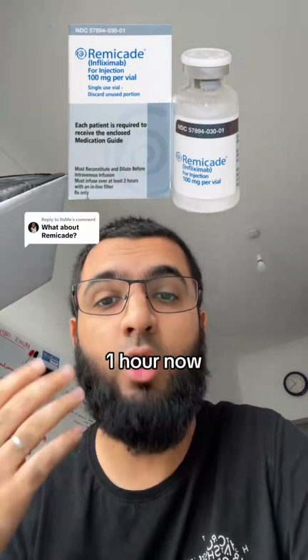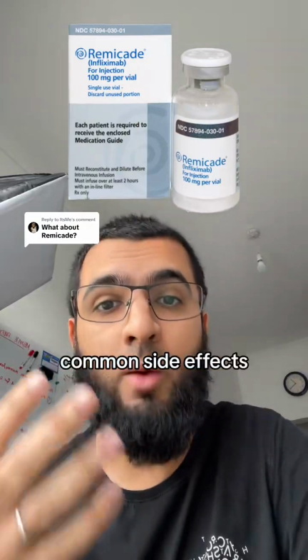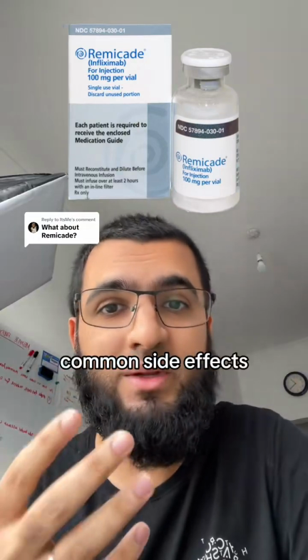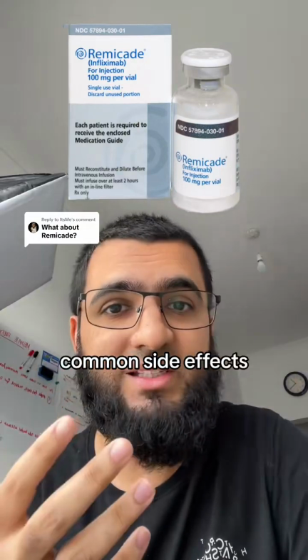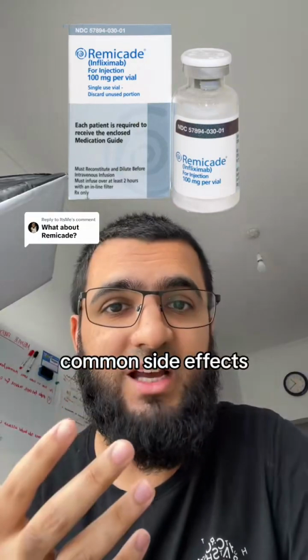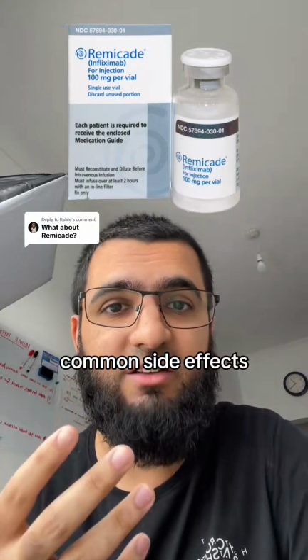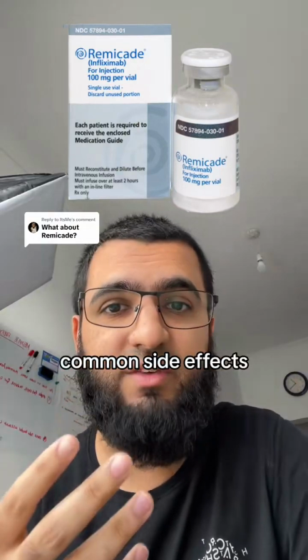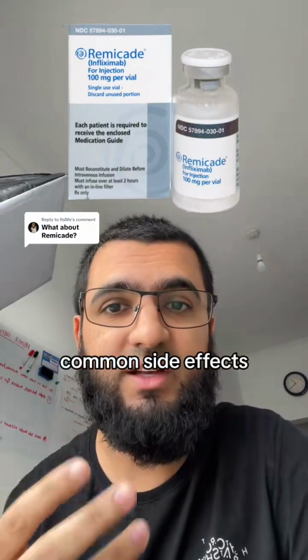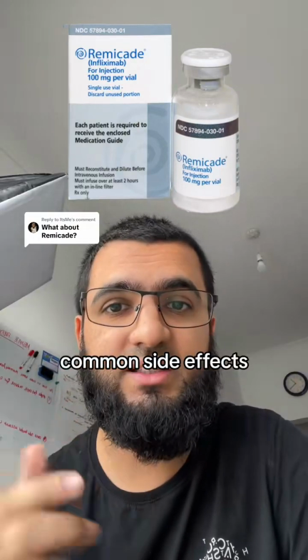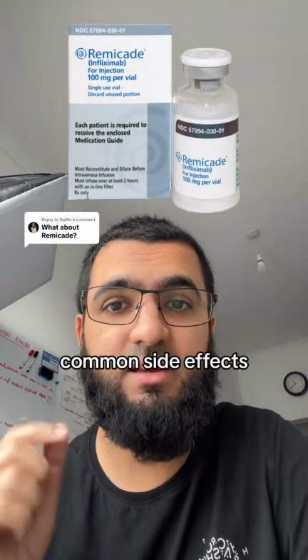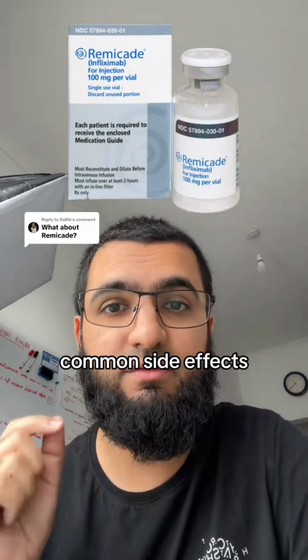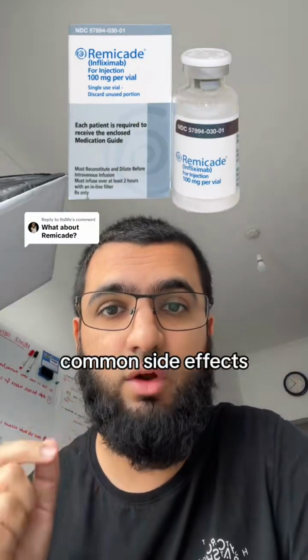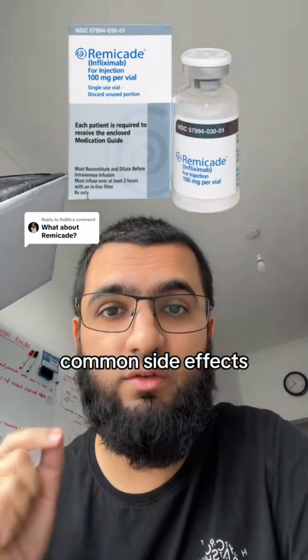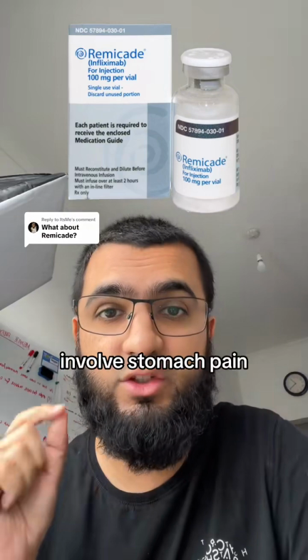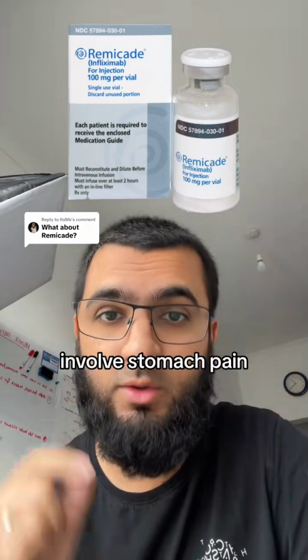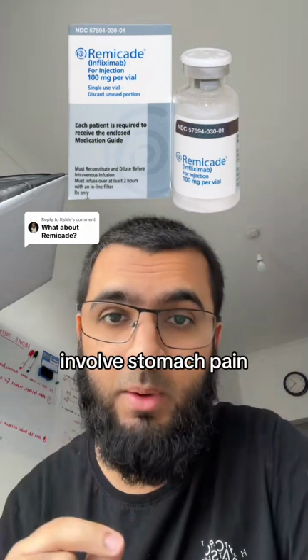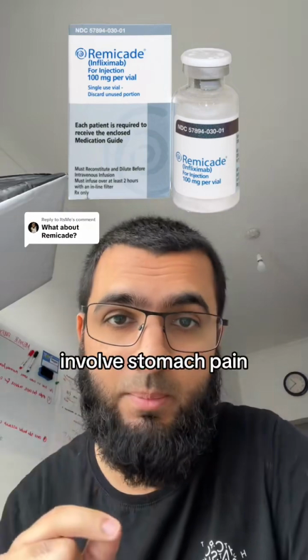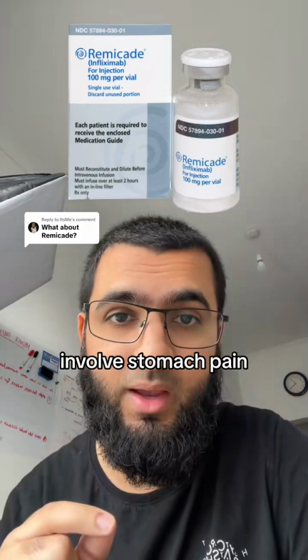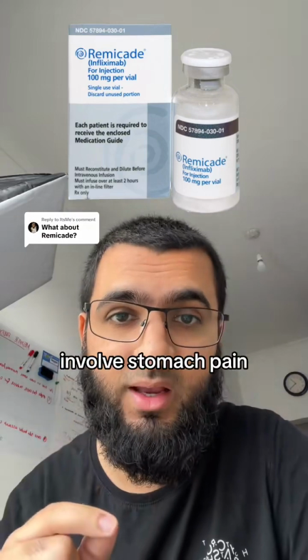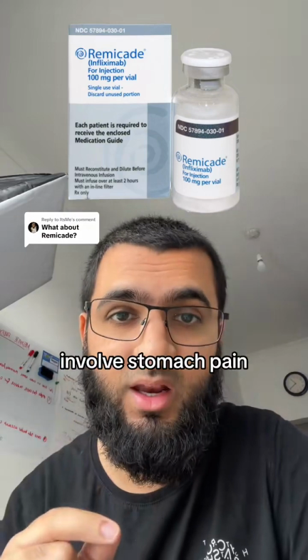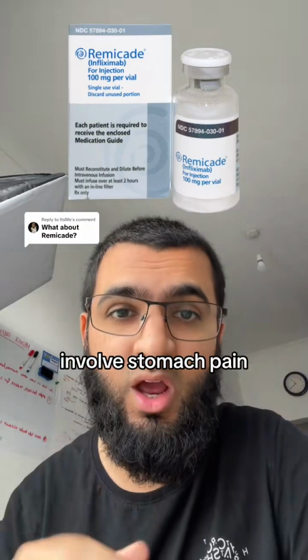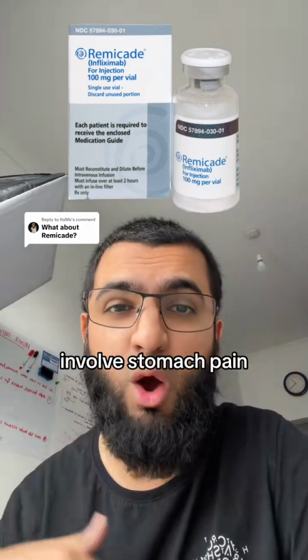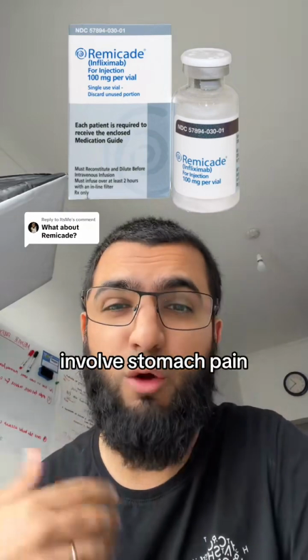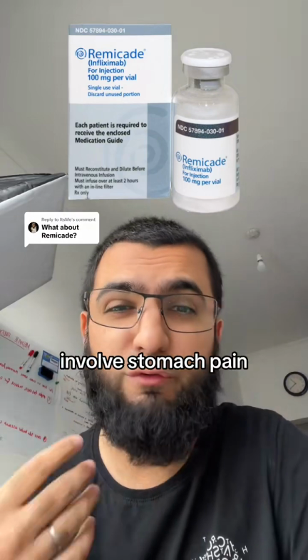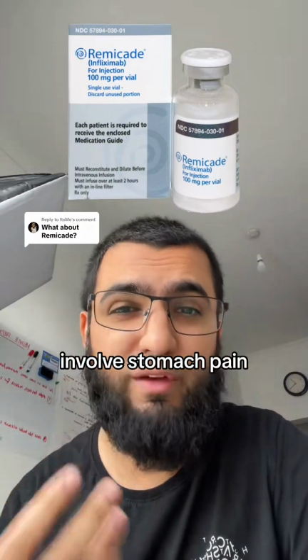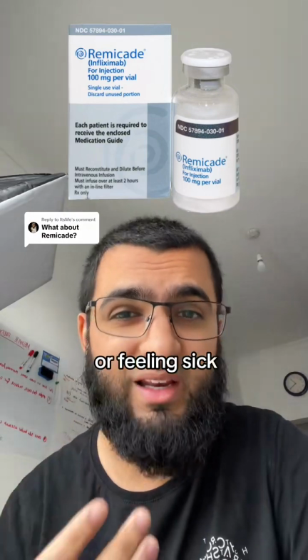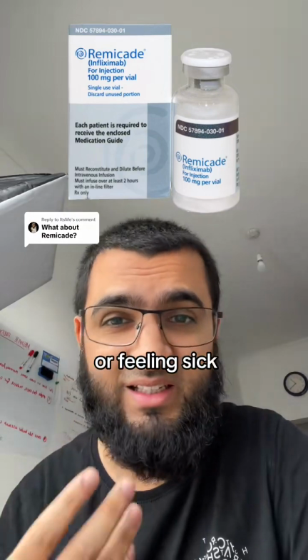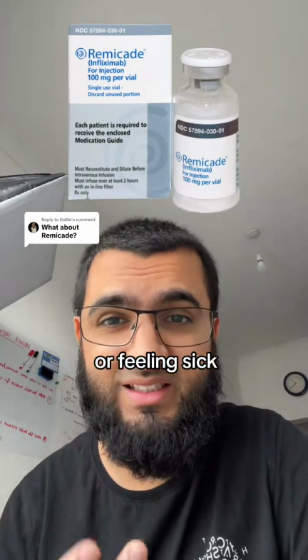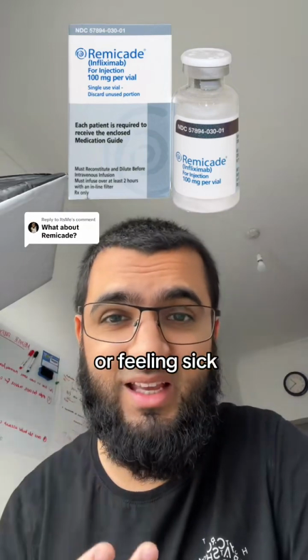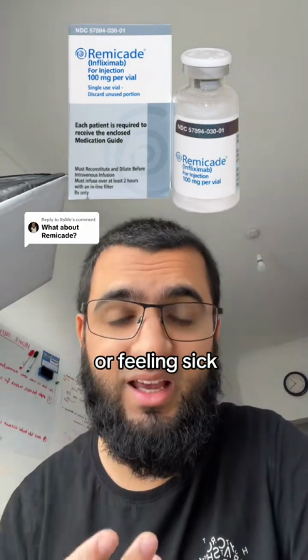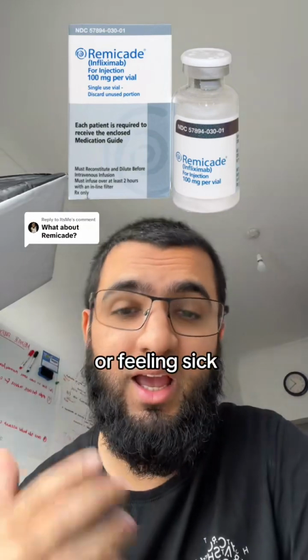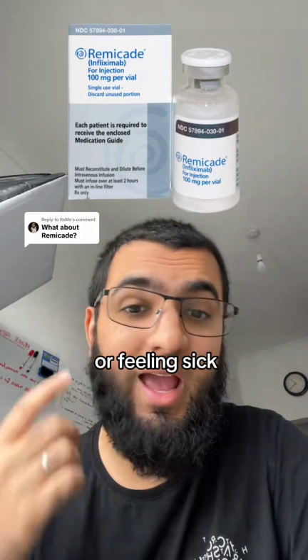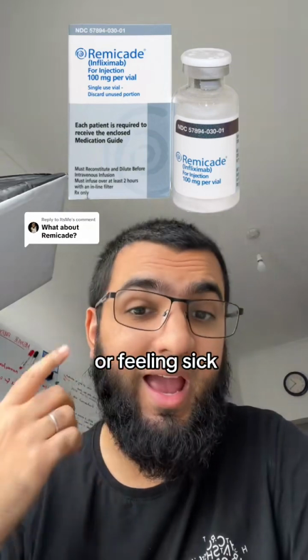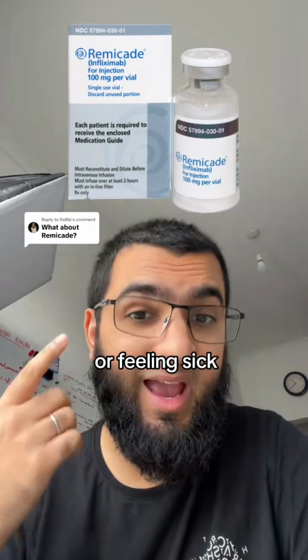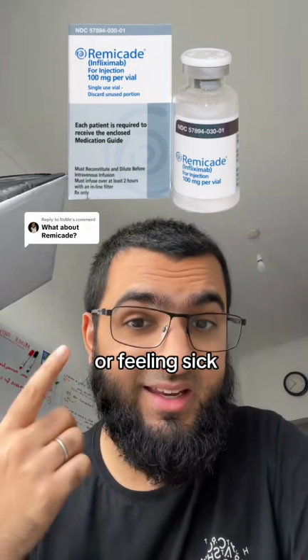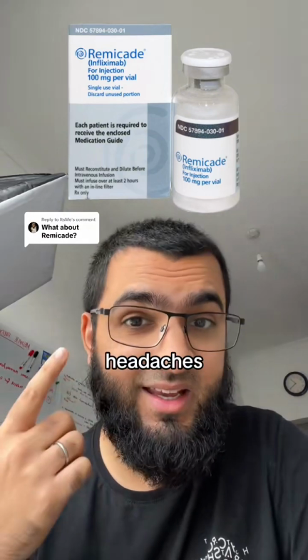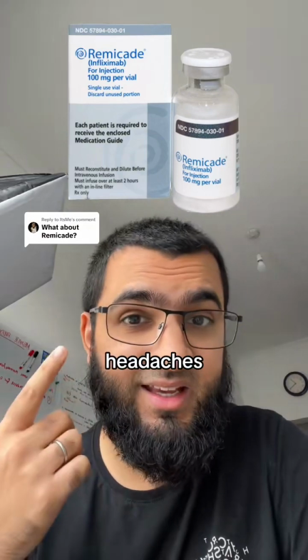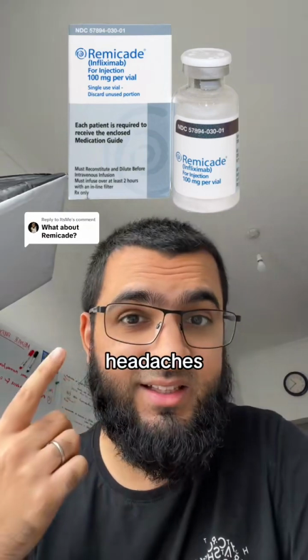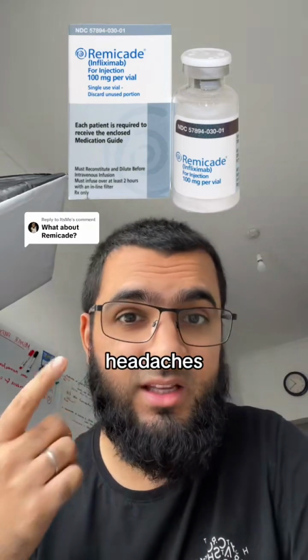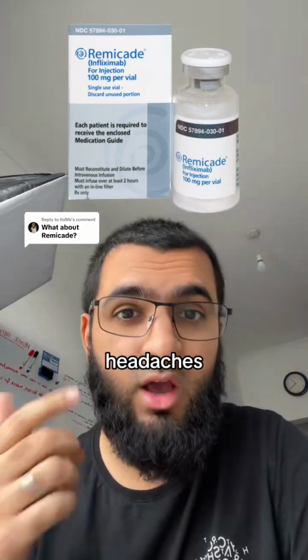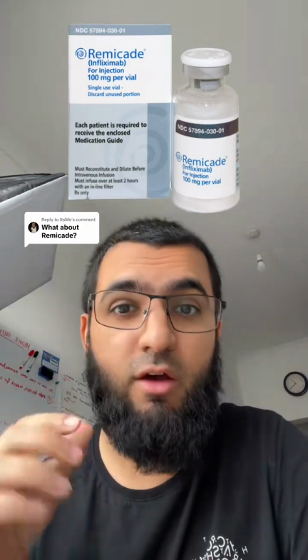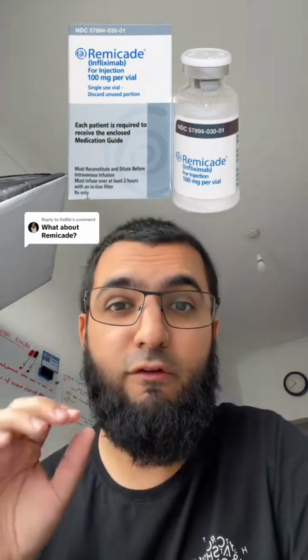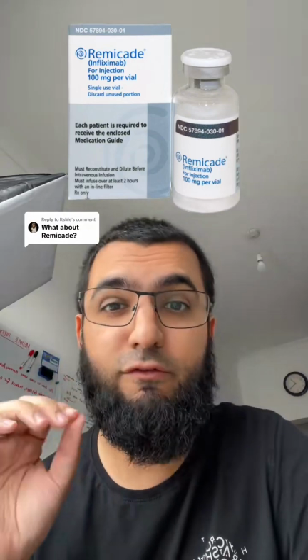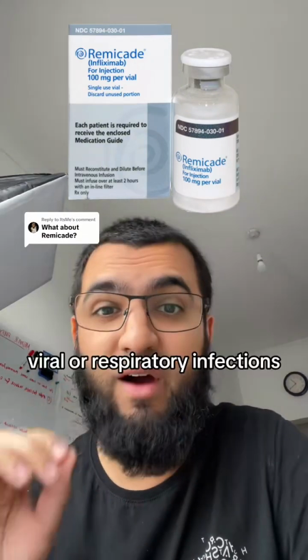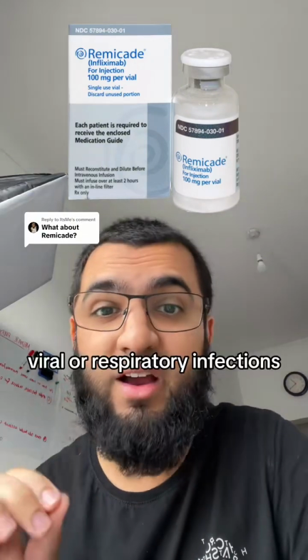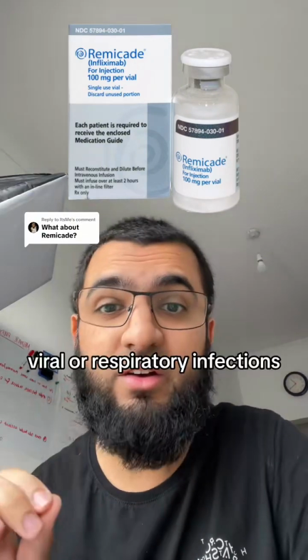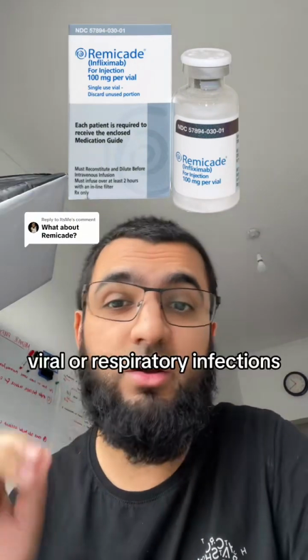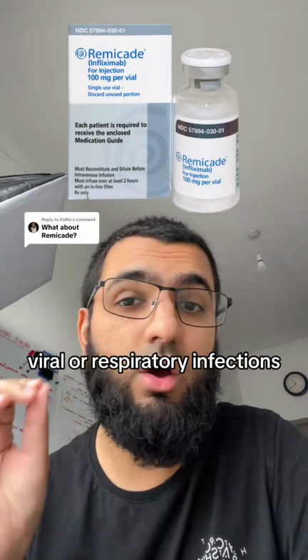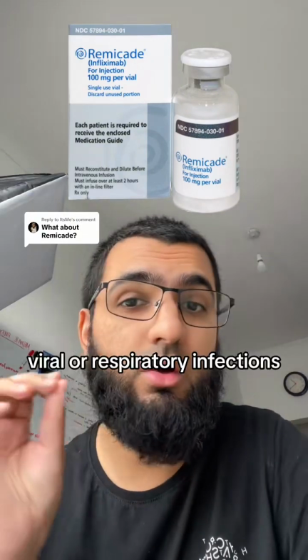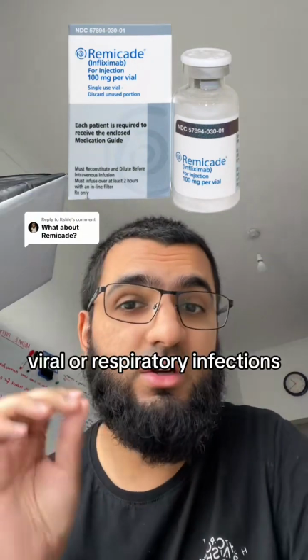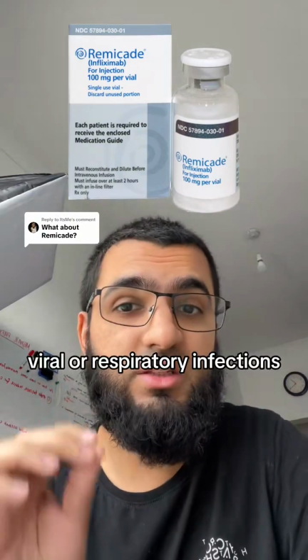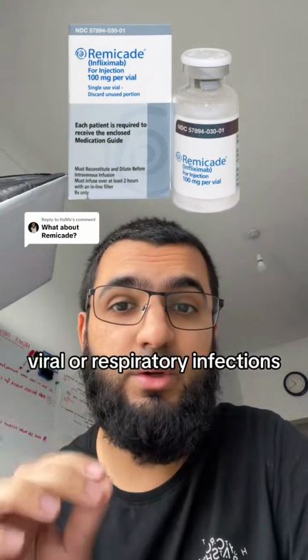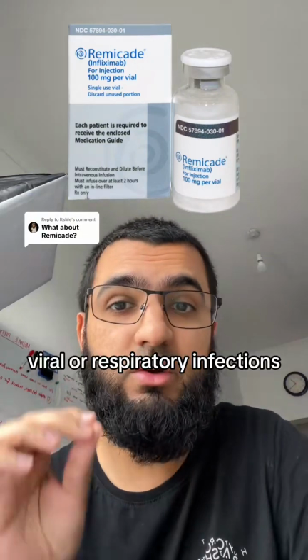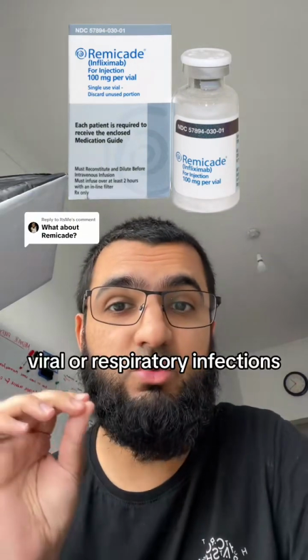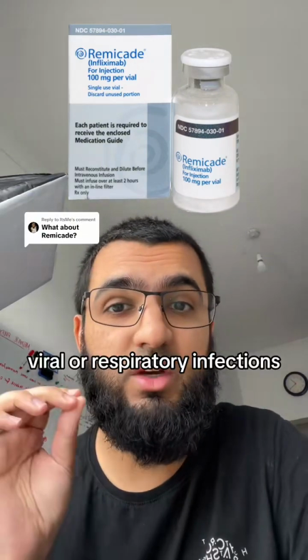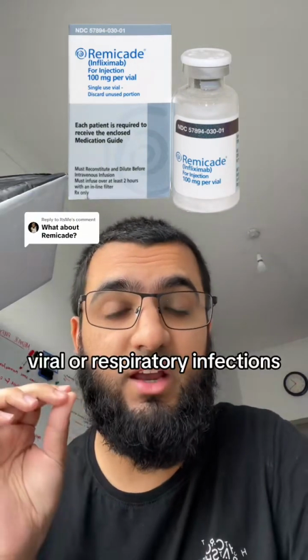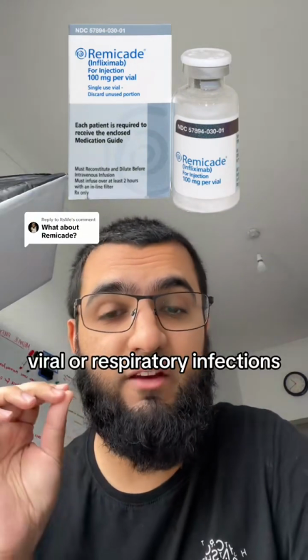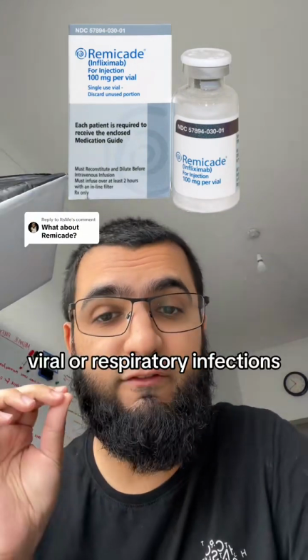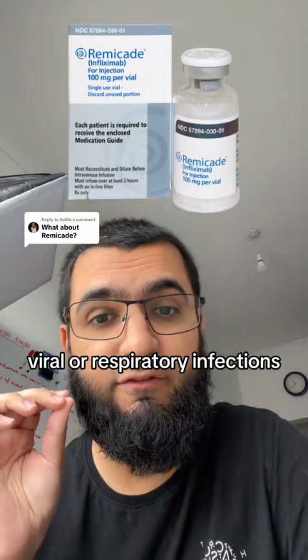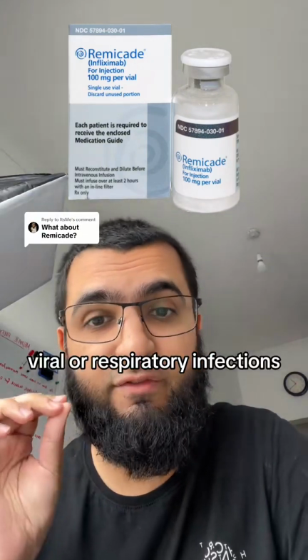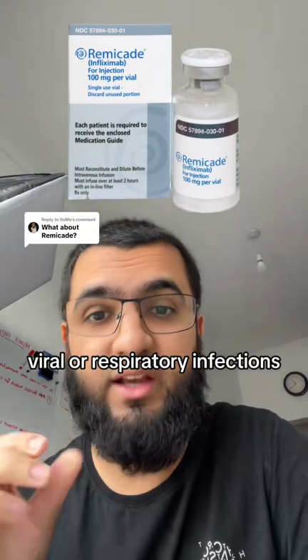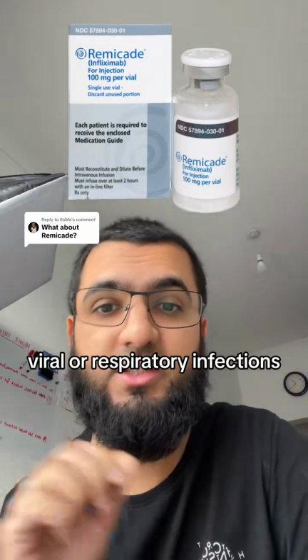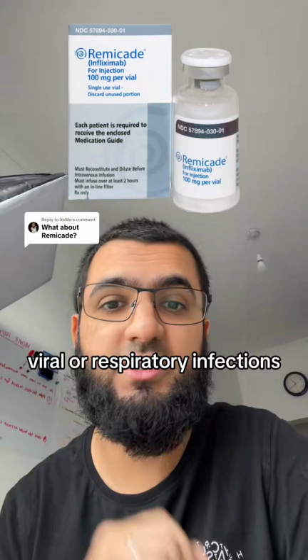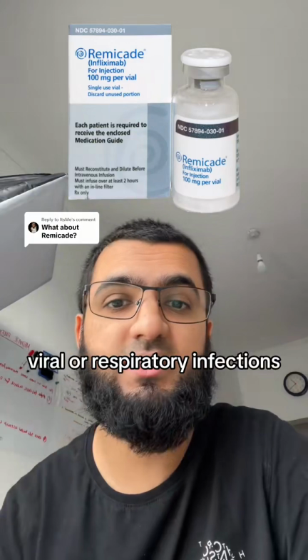Common side effects include stomach pain or feeling sick, headaches, and viral or respiratory infections.